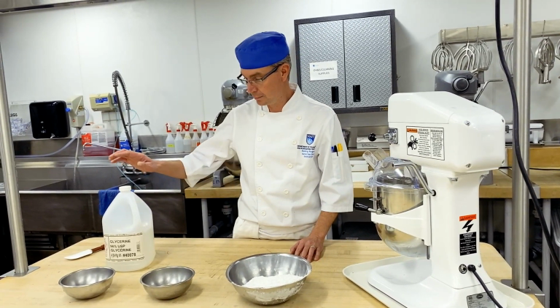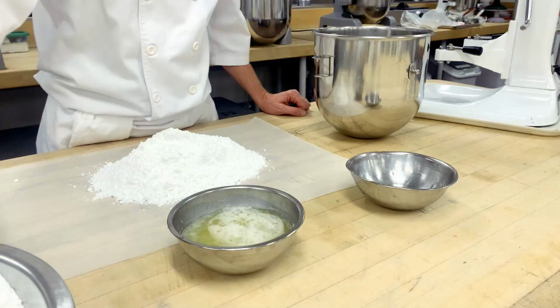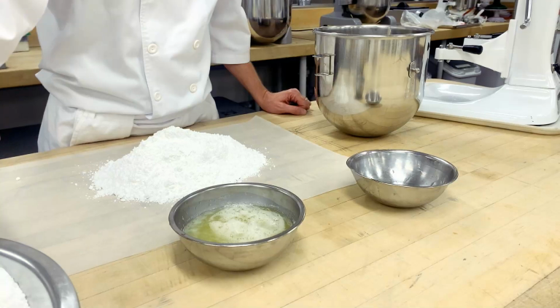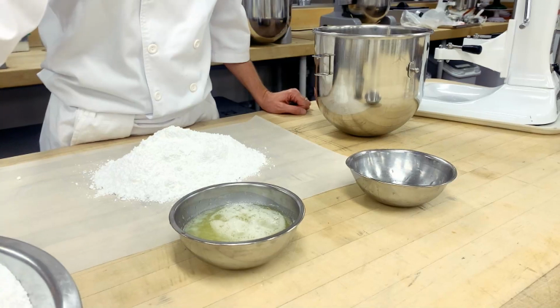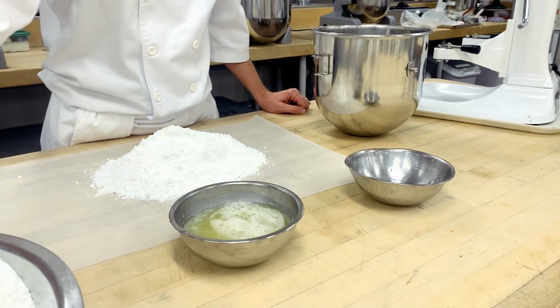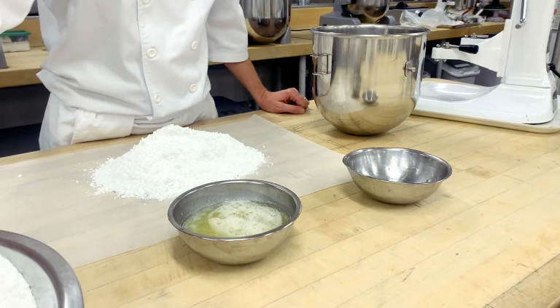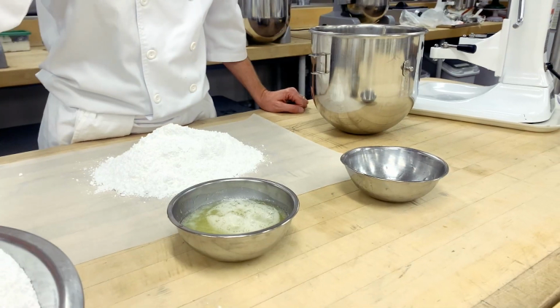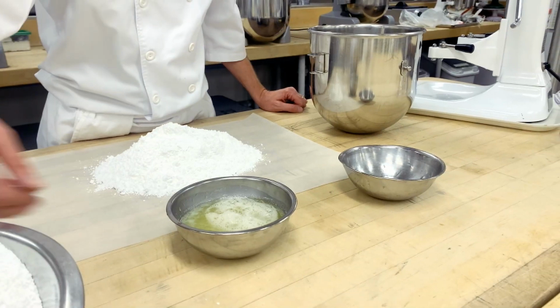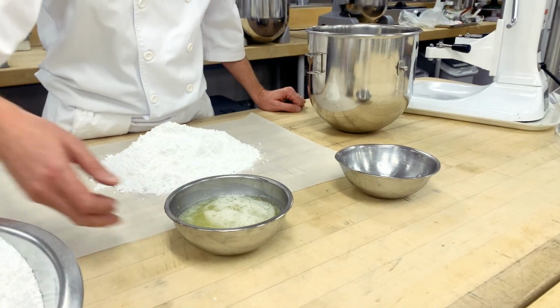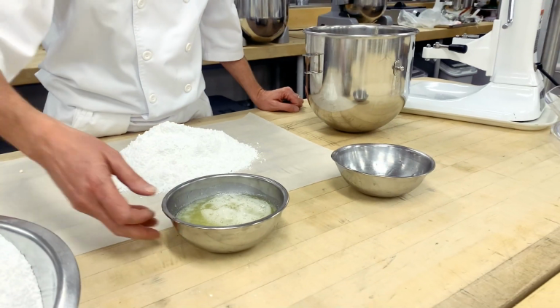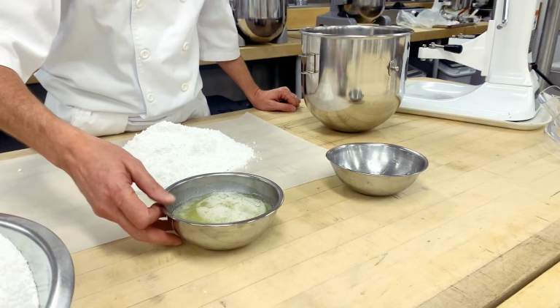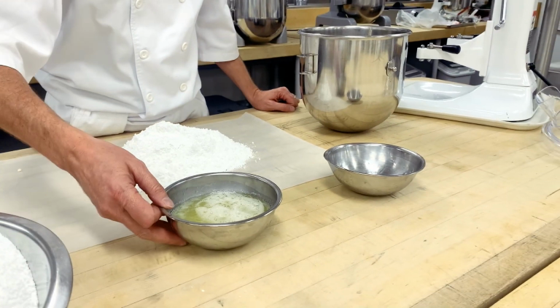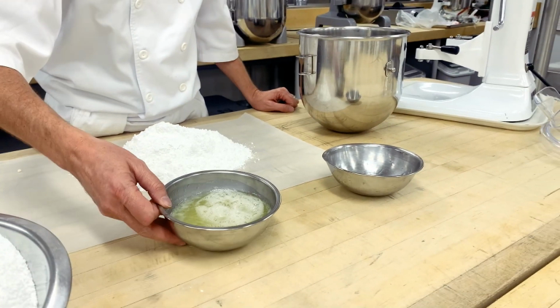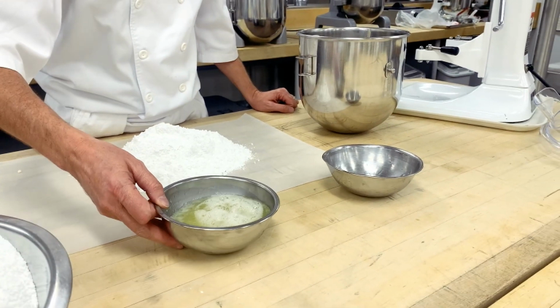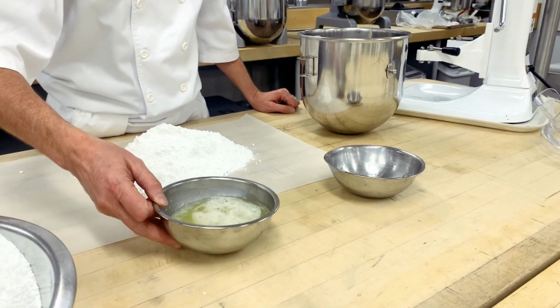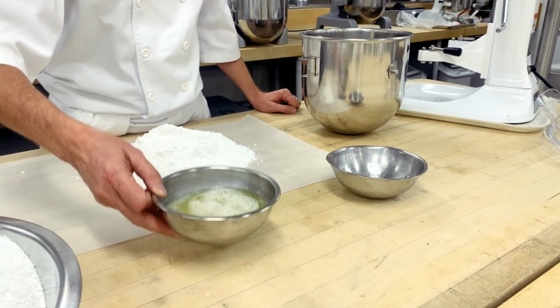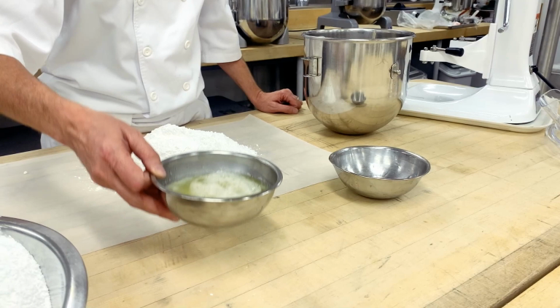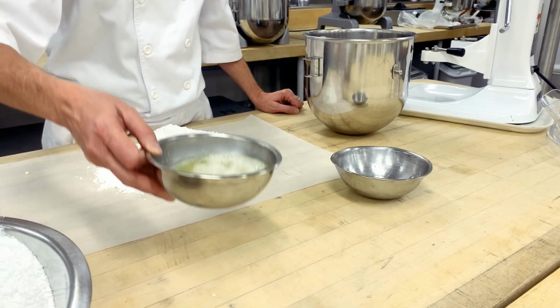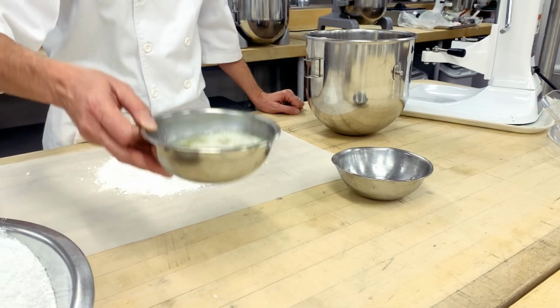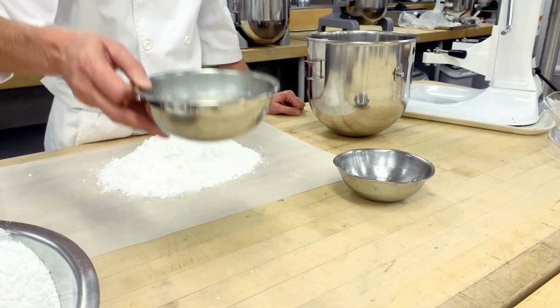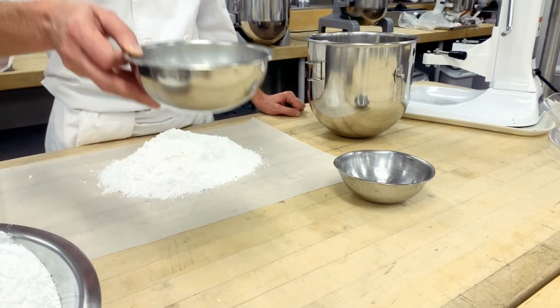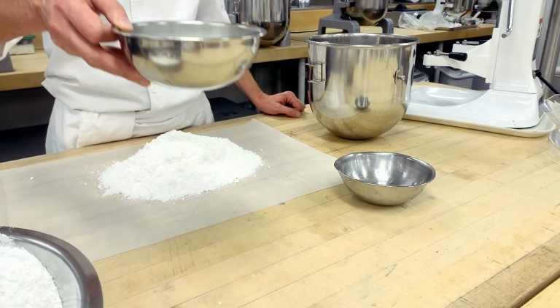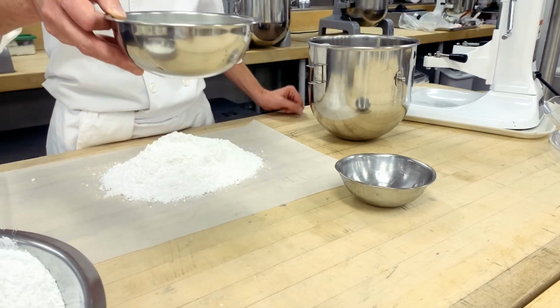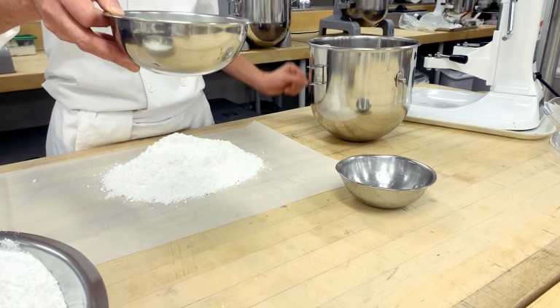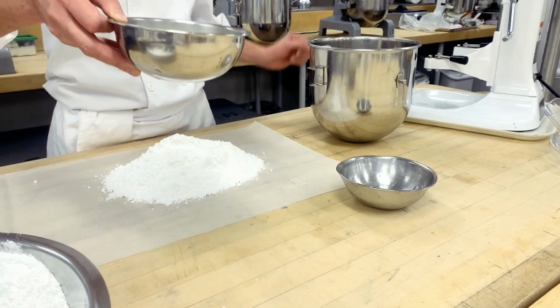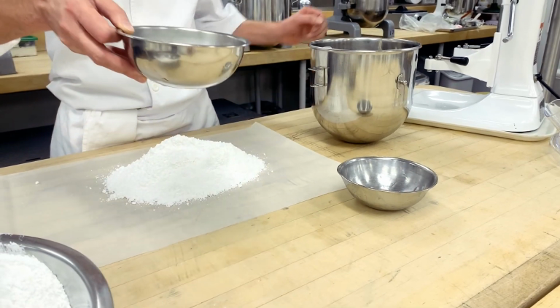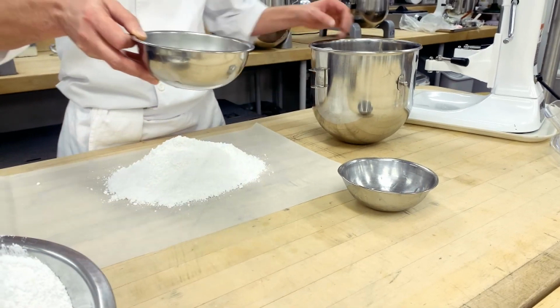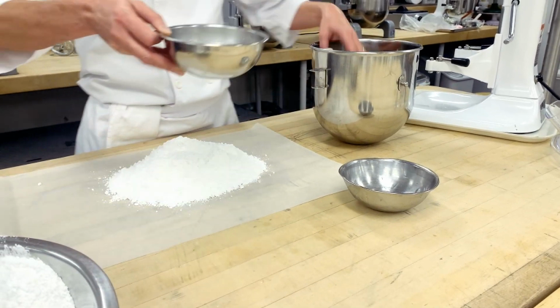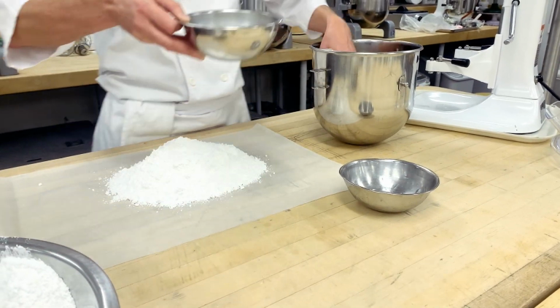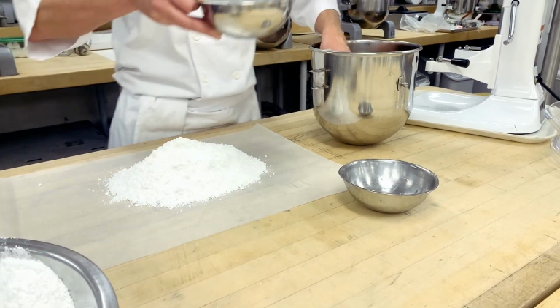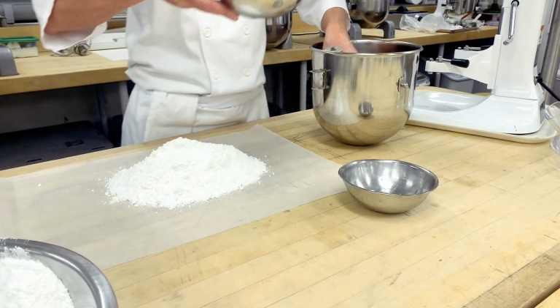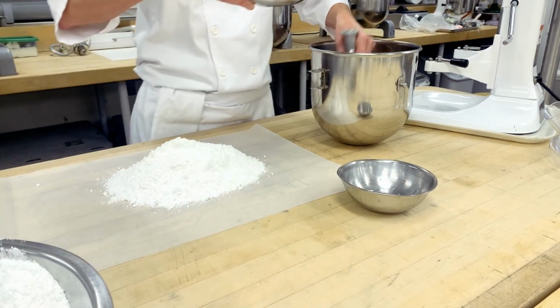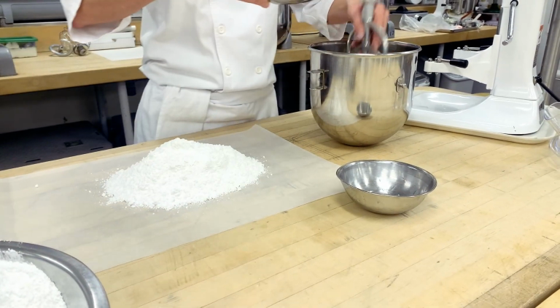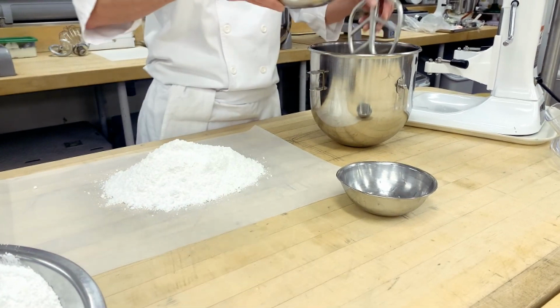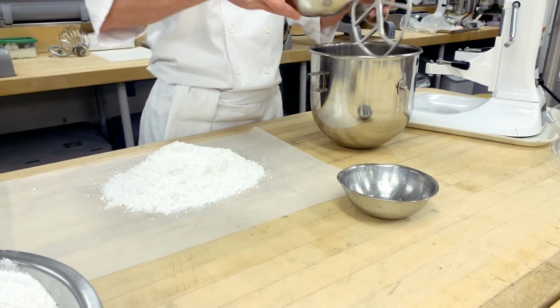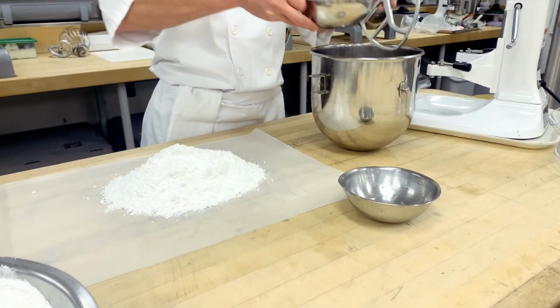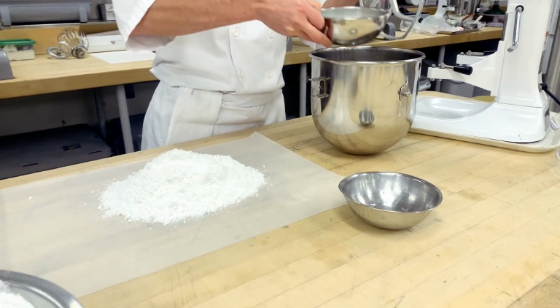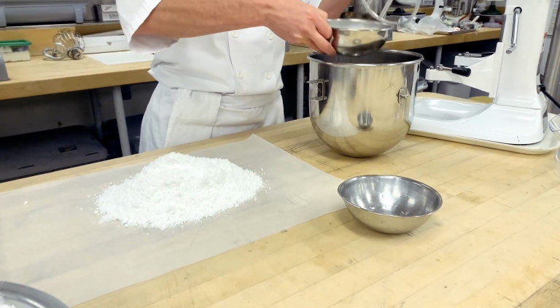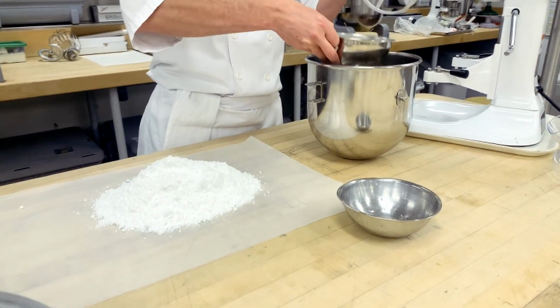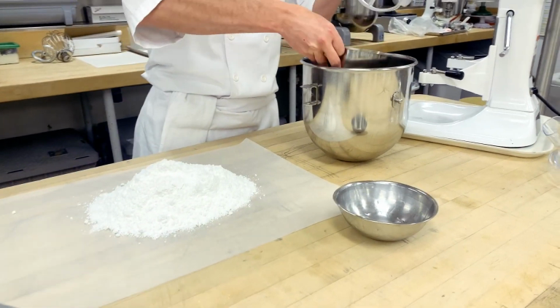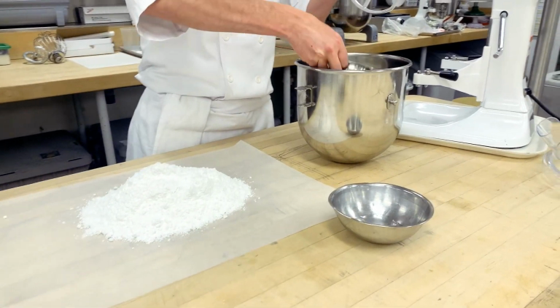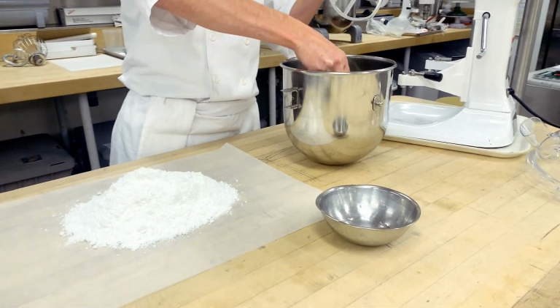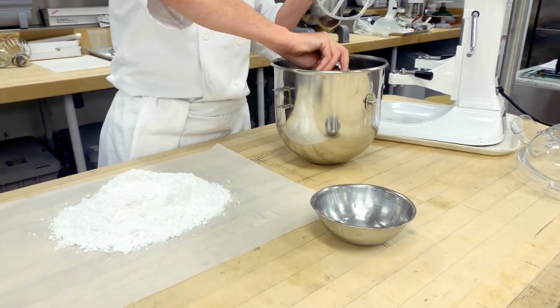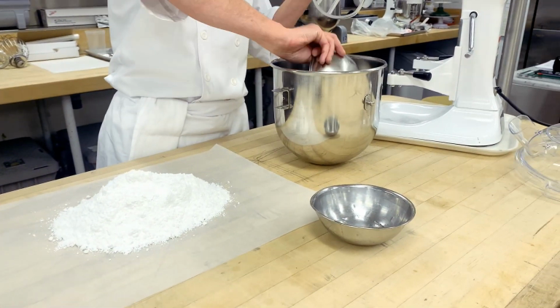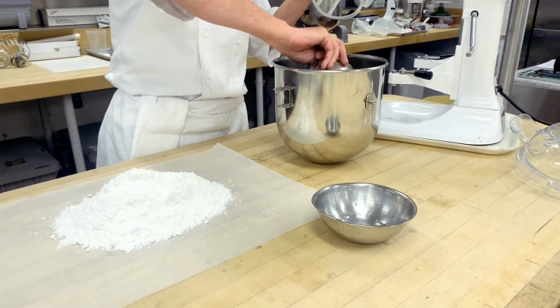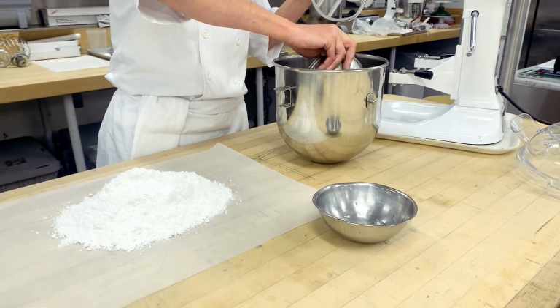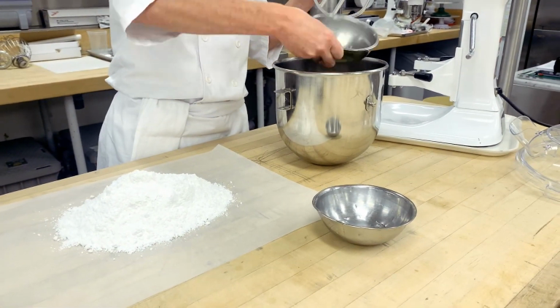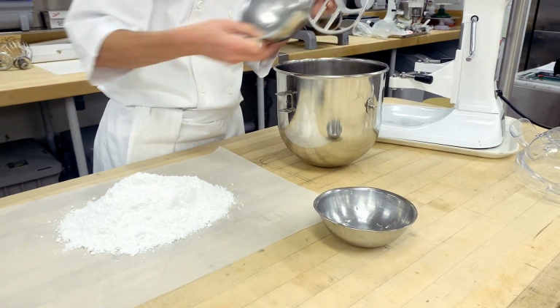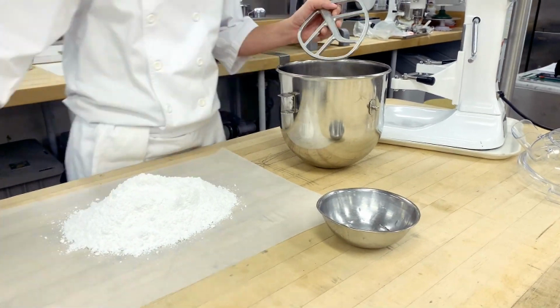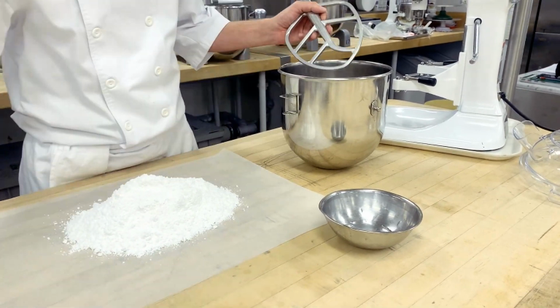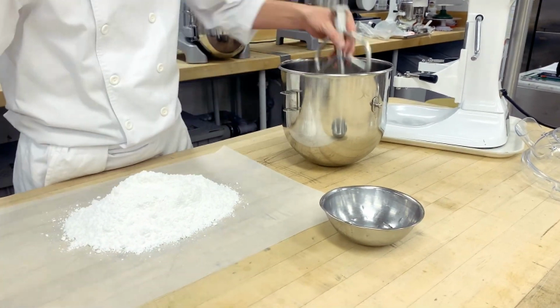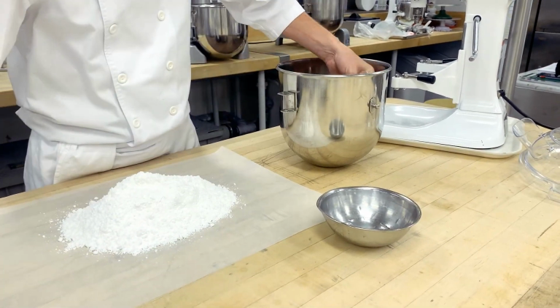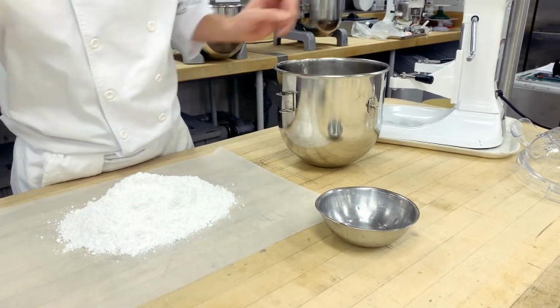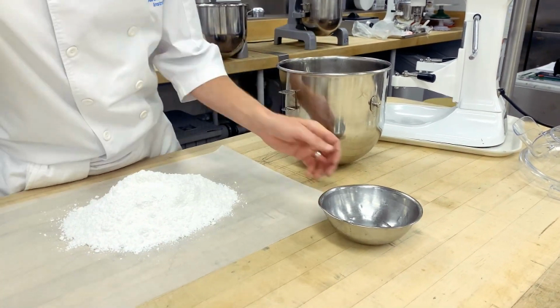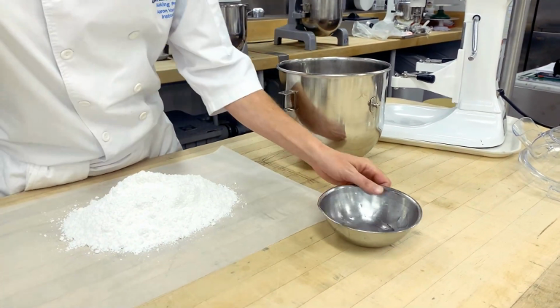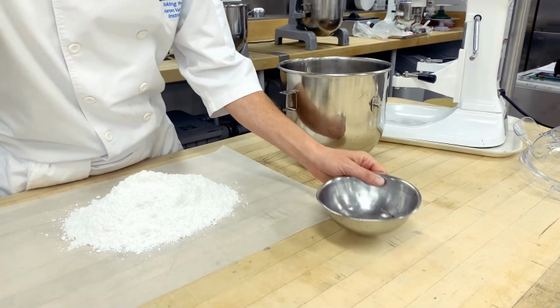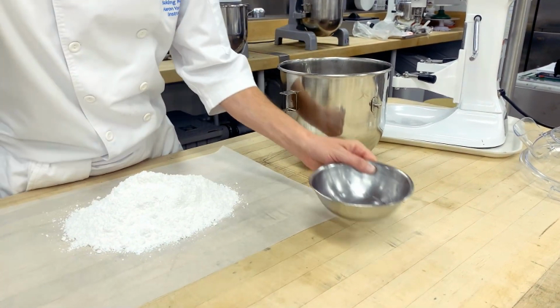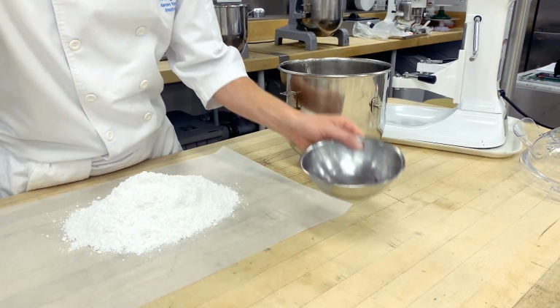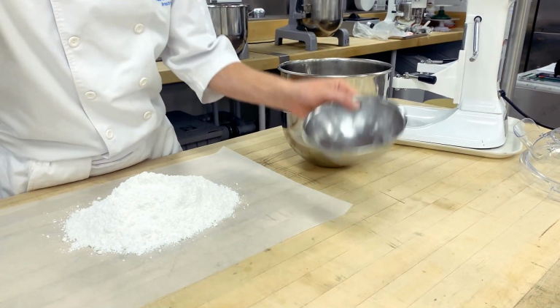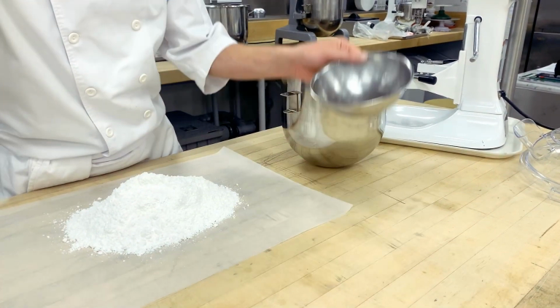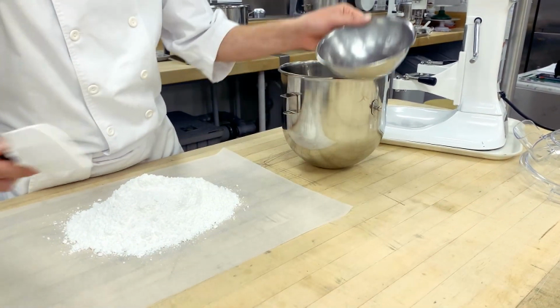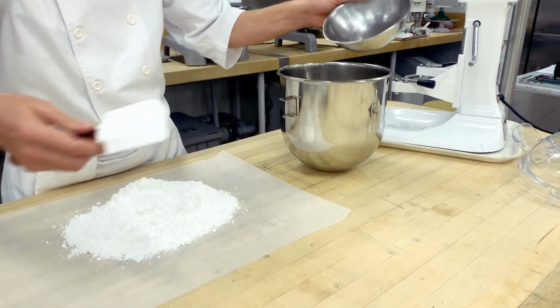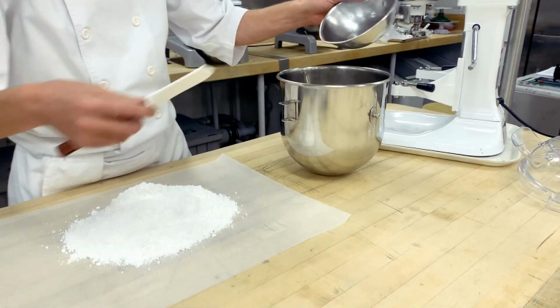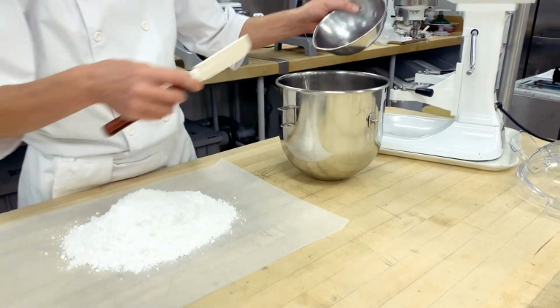I am first going to put the liquids in — so egg whites and glycerin.